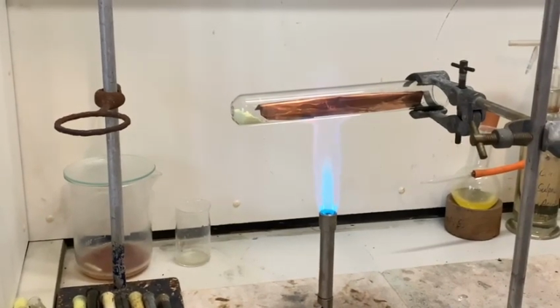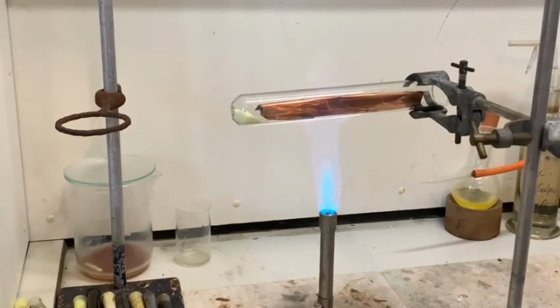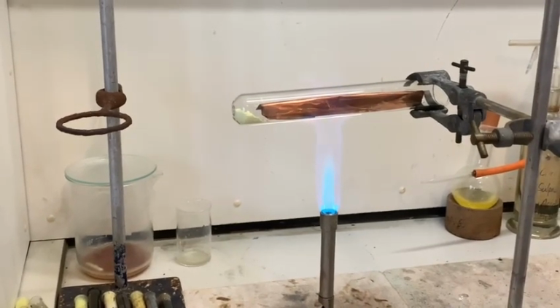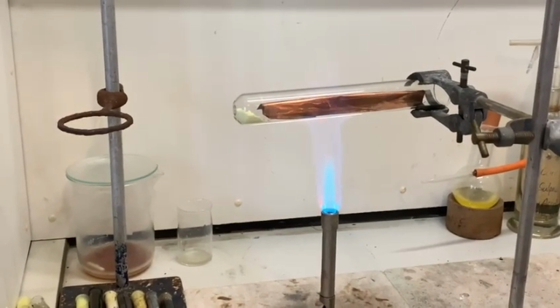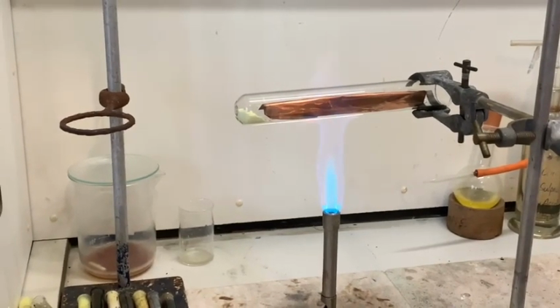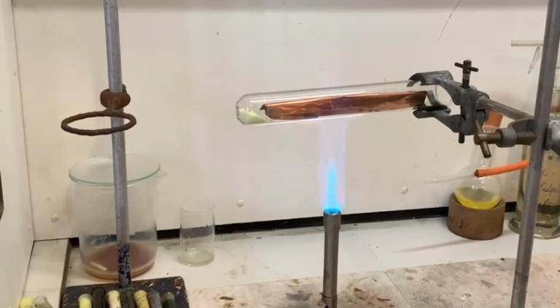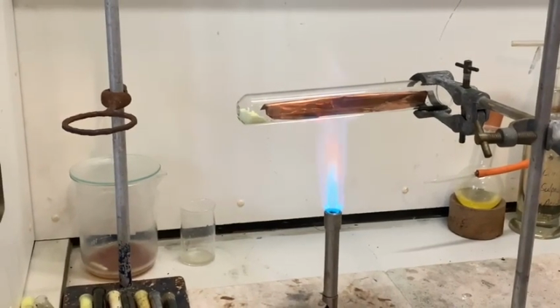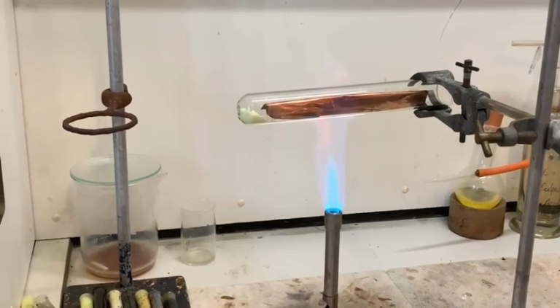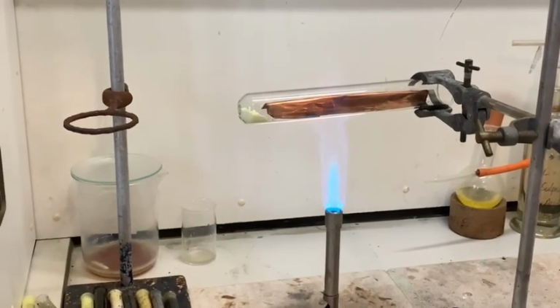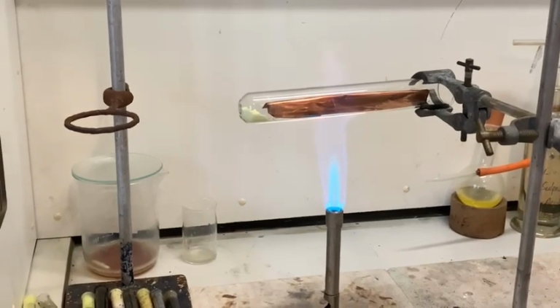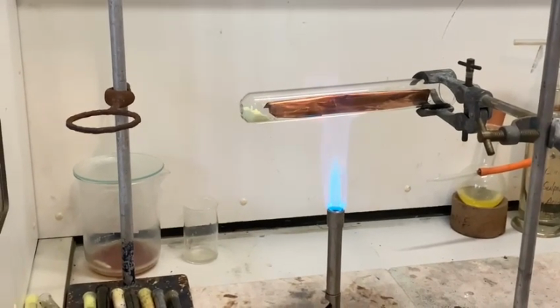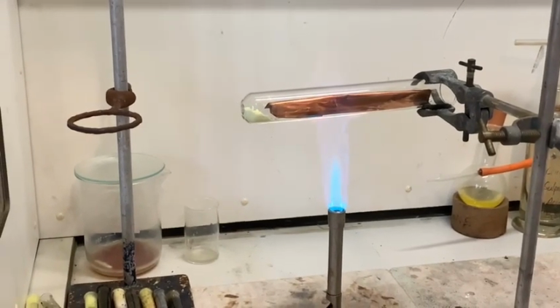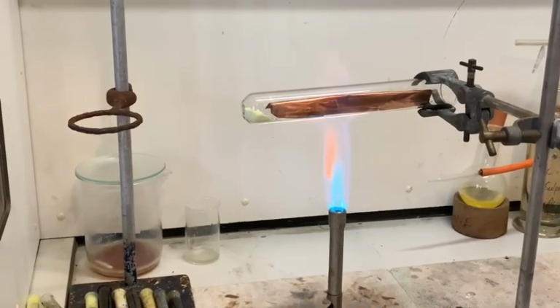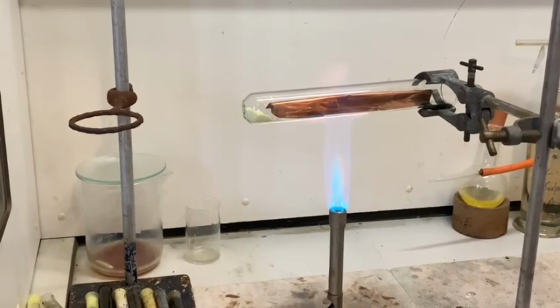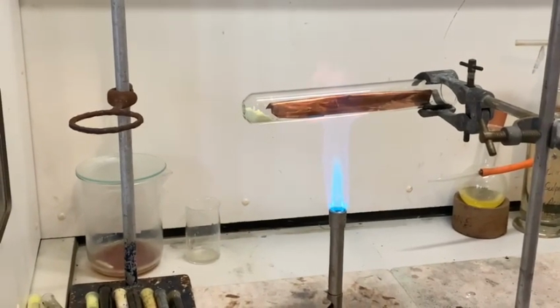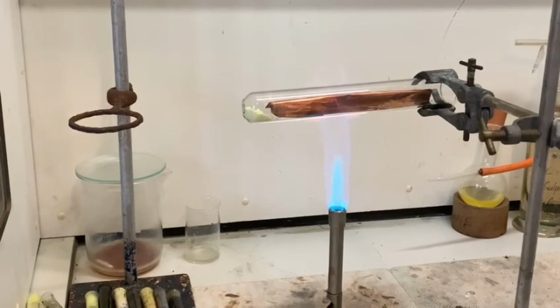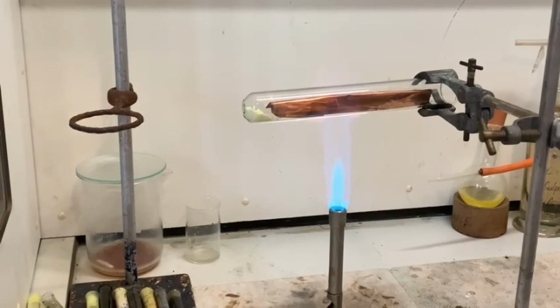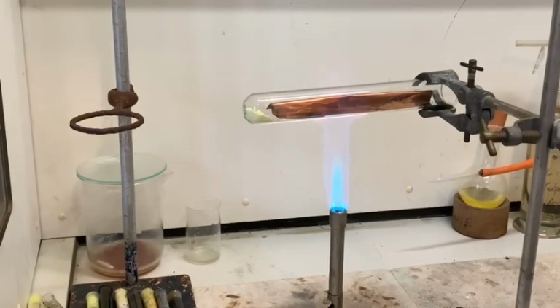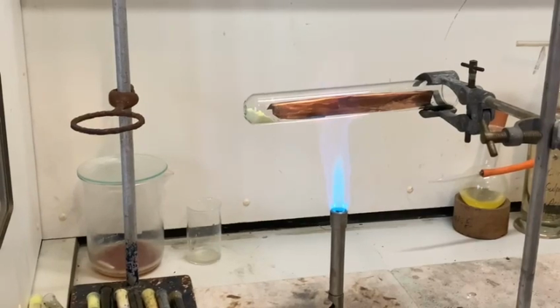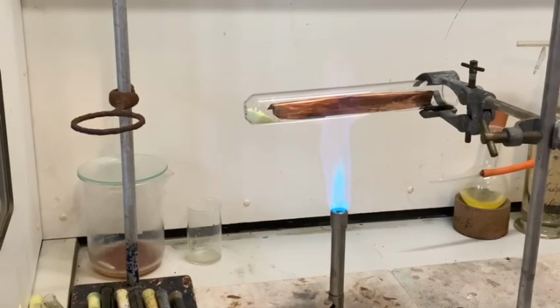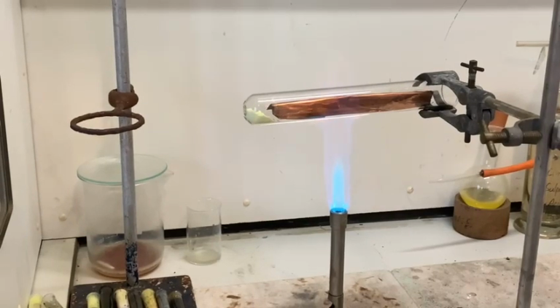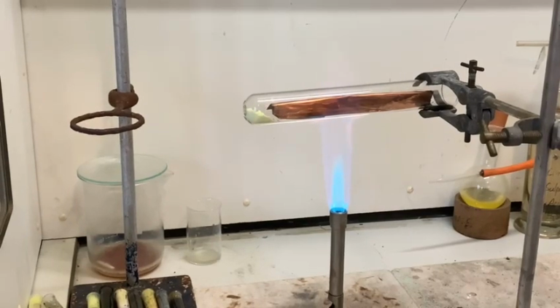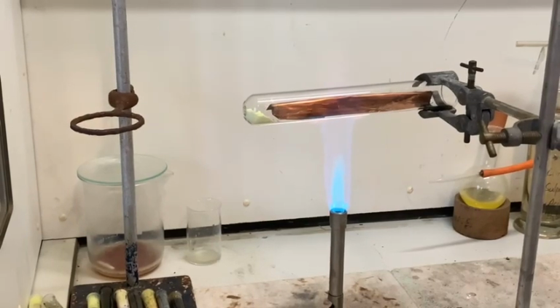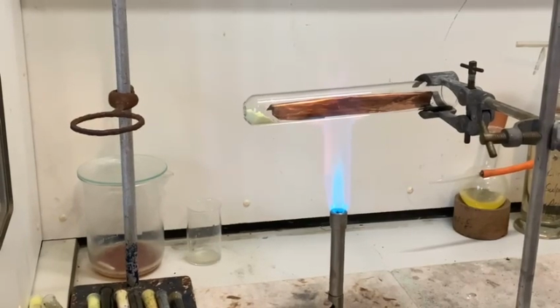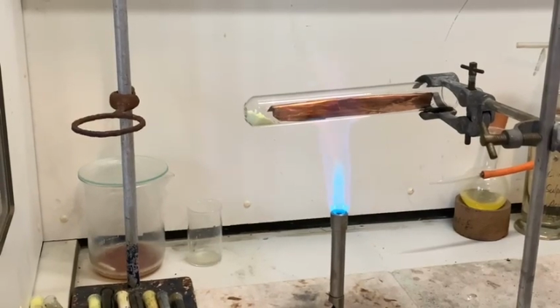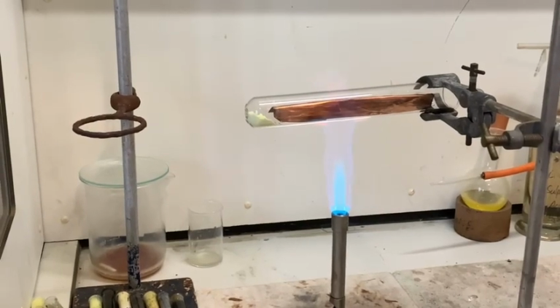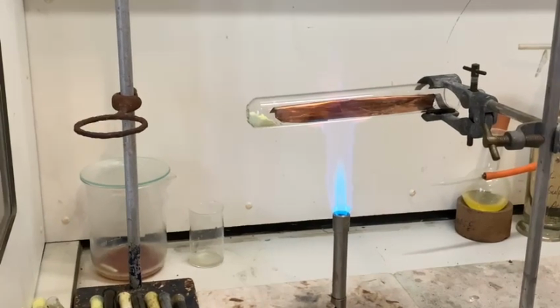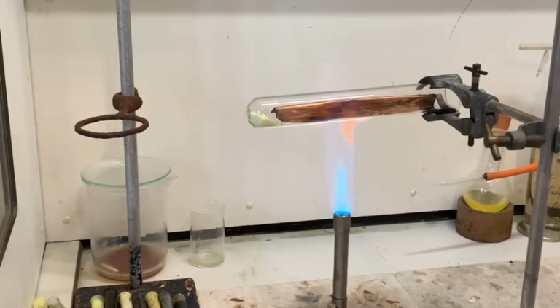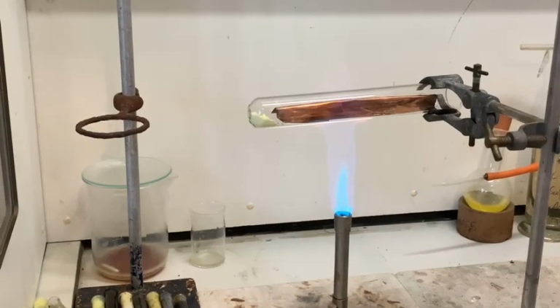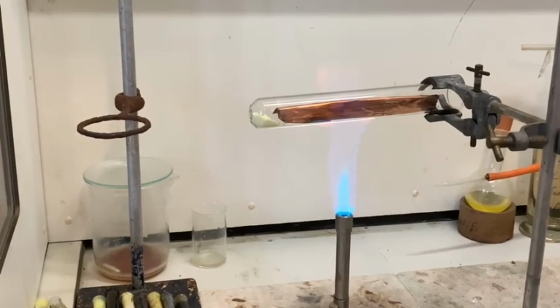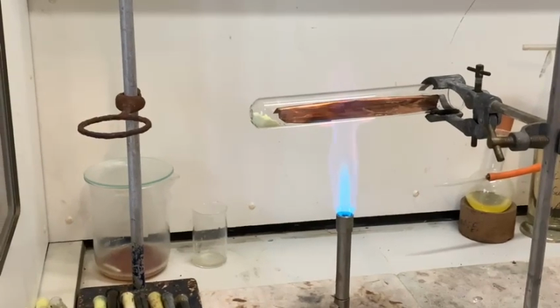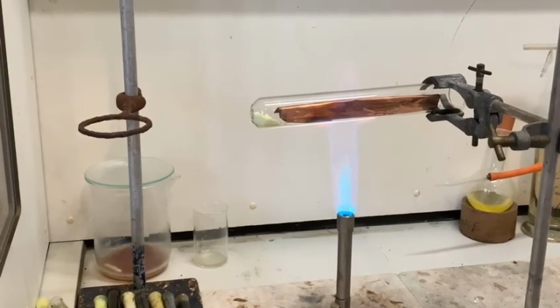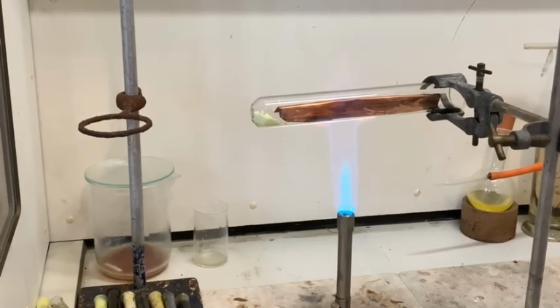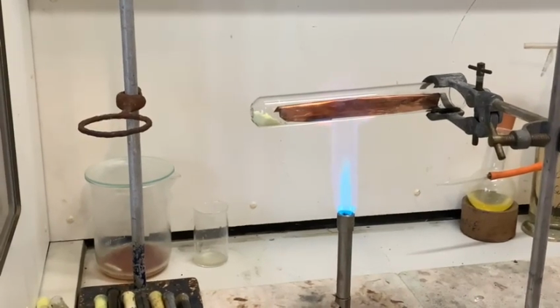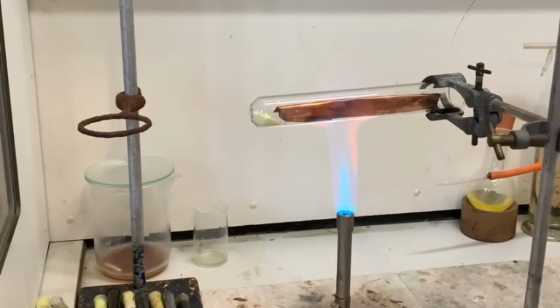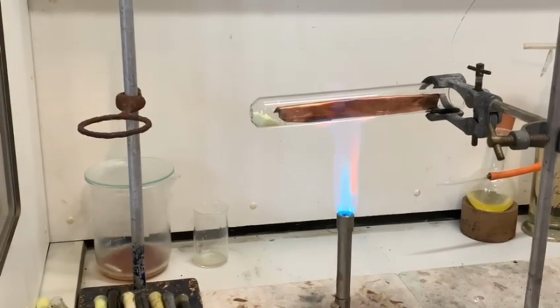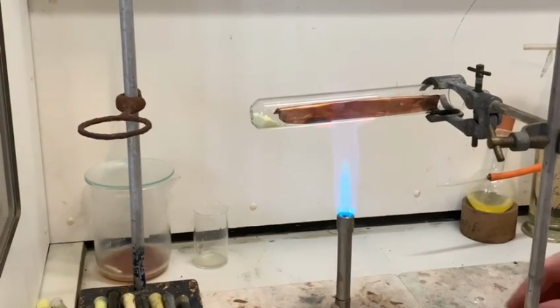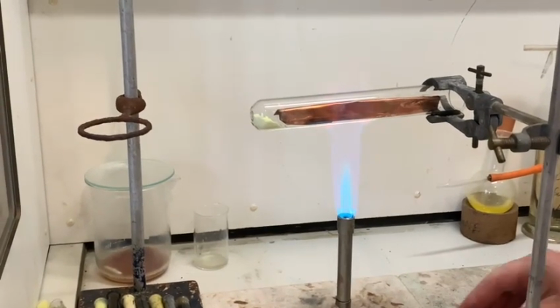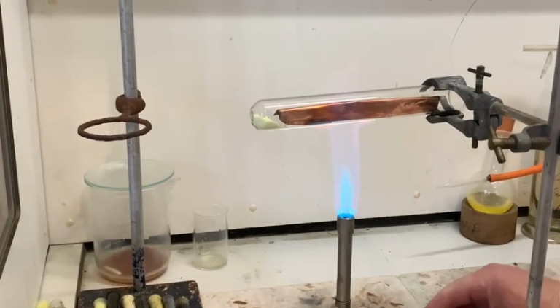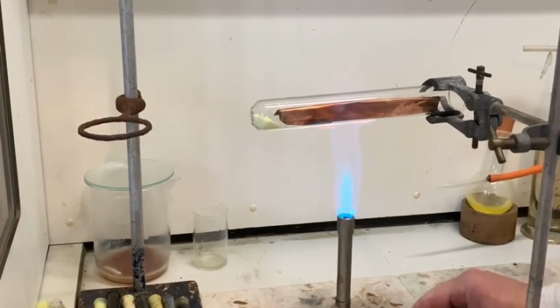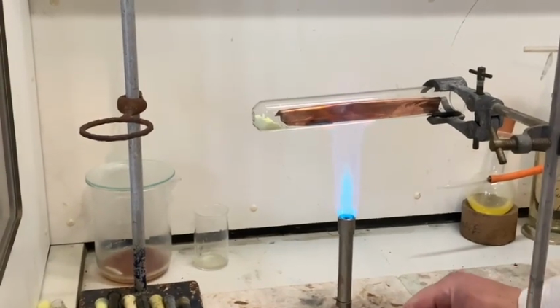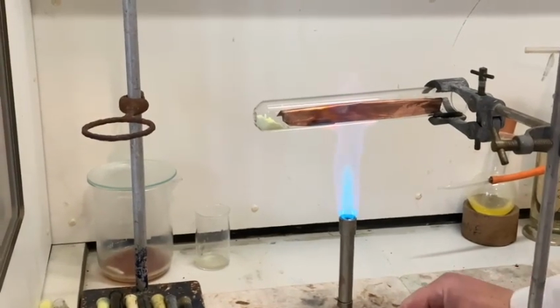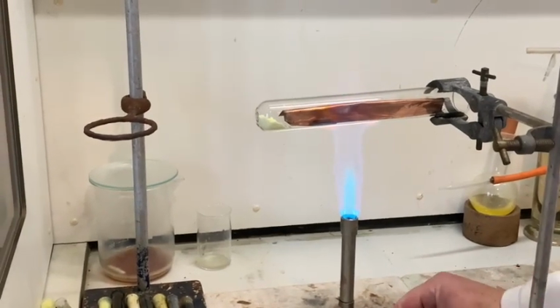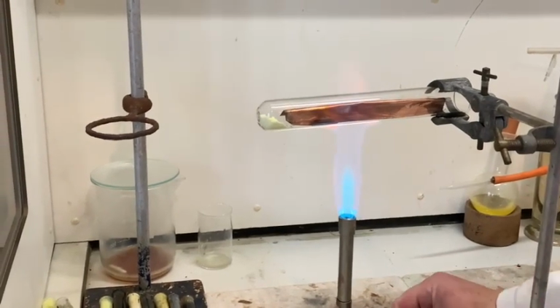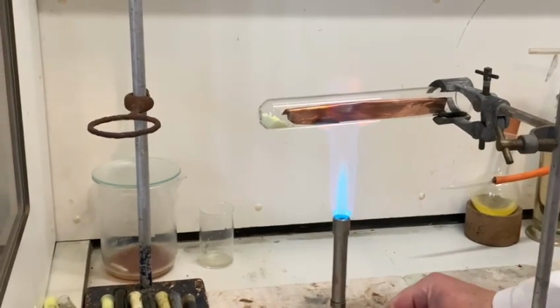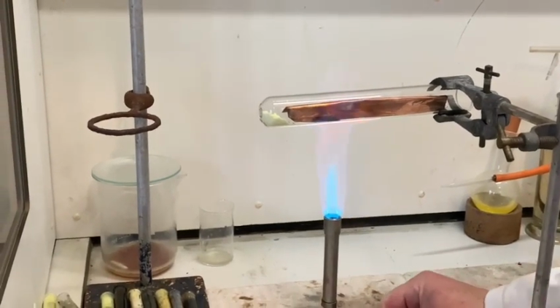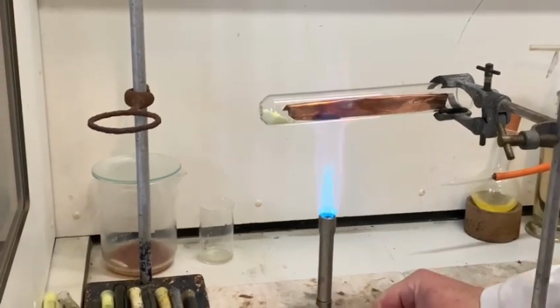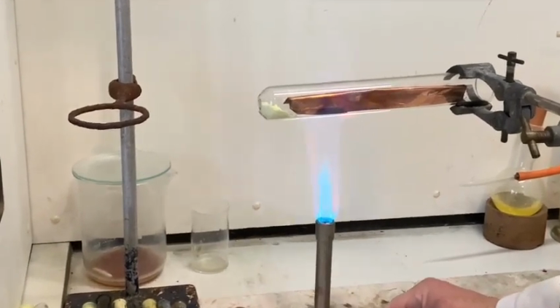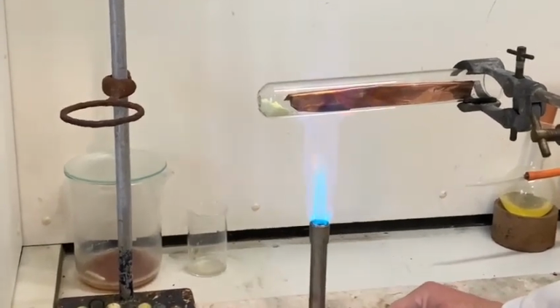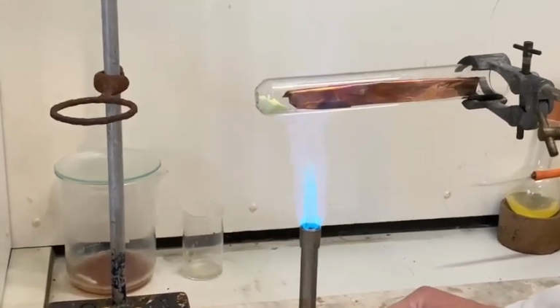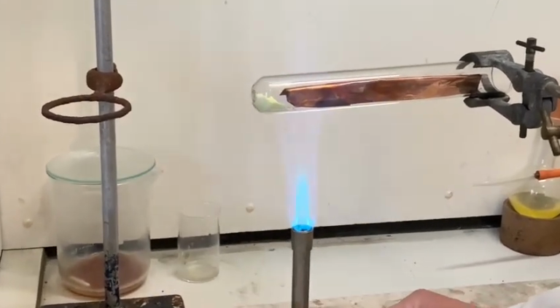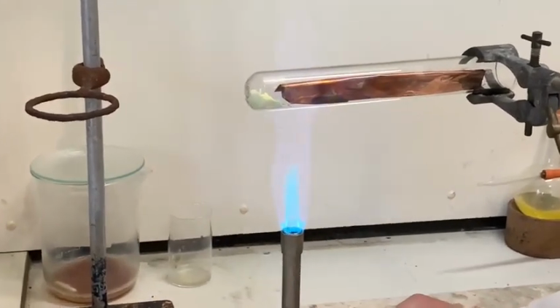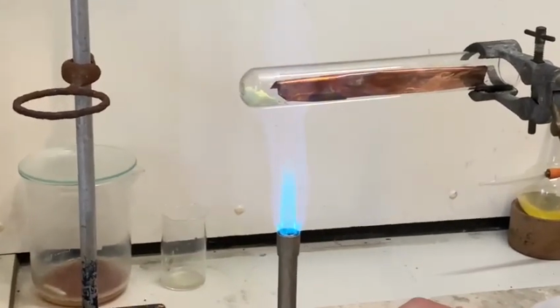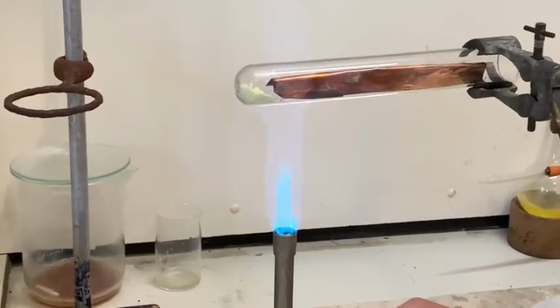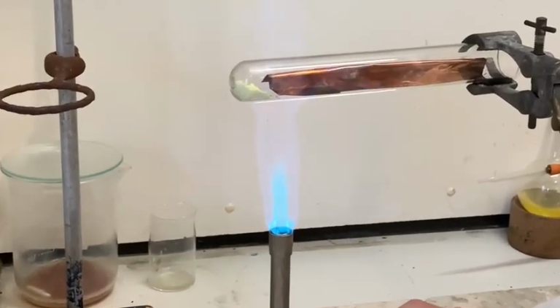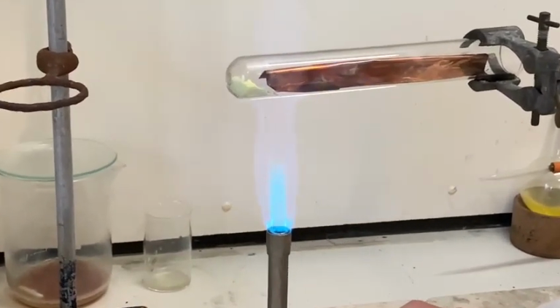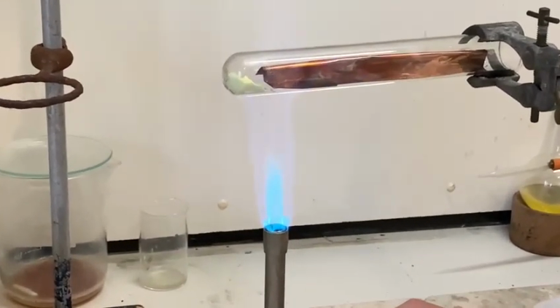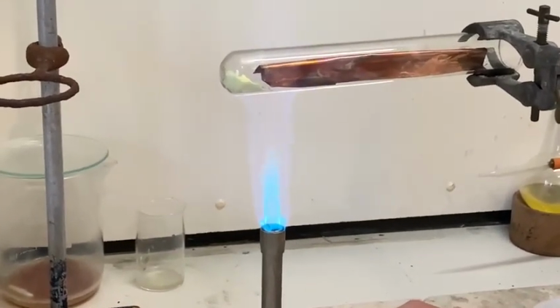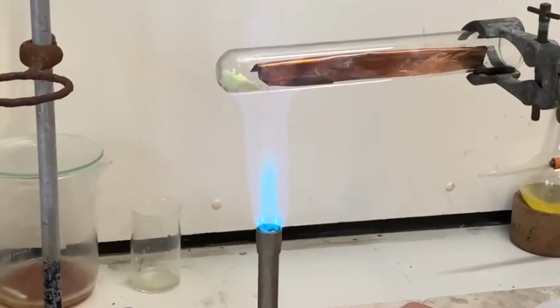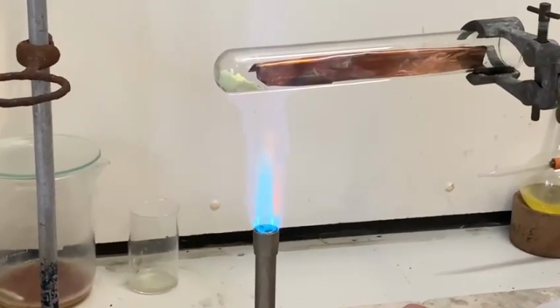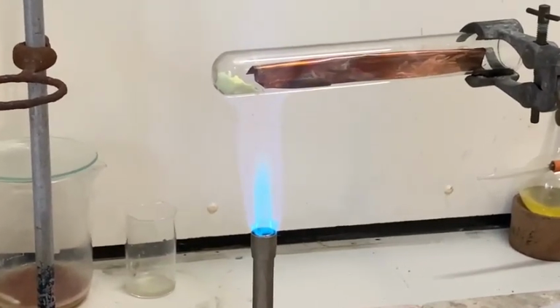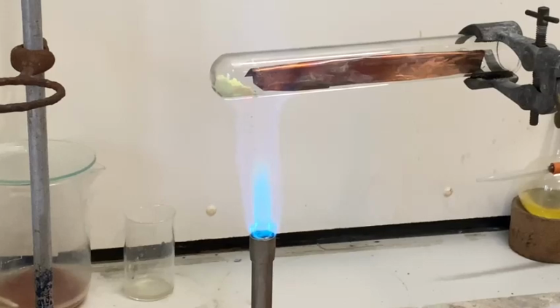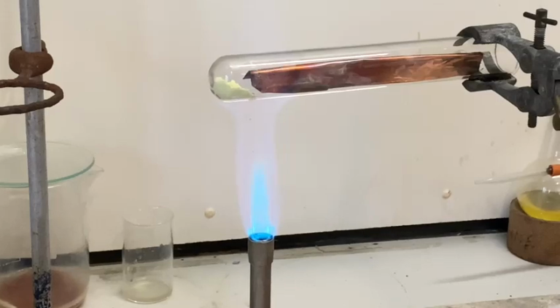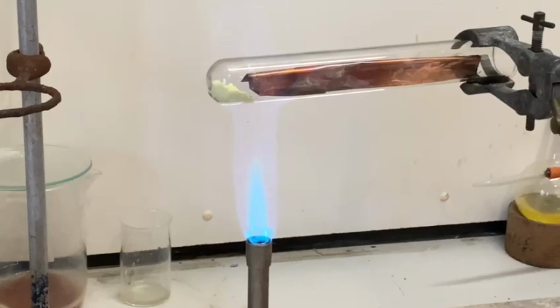We'll begin to see a little bit of change in the copper — tarnishing possibly due to oxidation. So we're just going to now start heating up the sulfur.